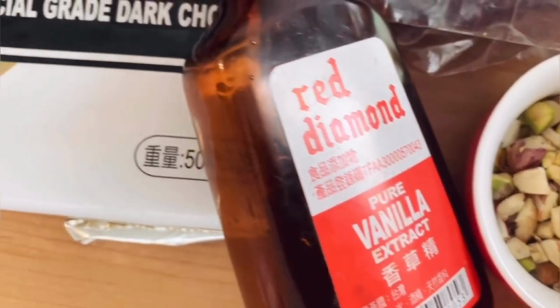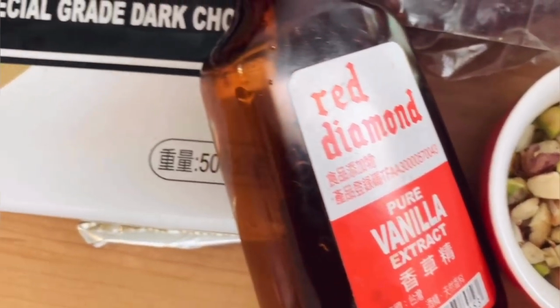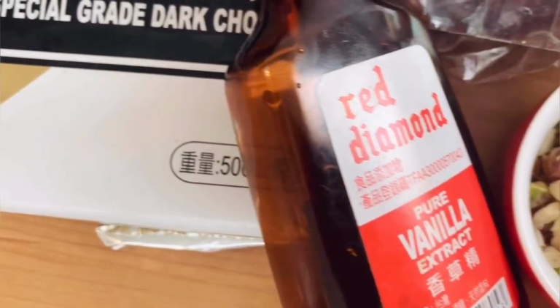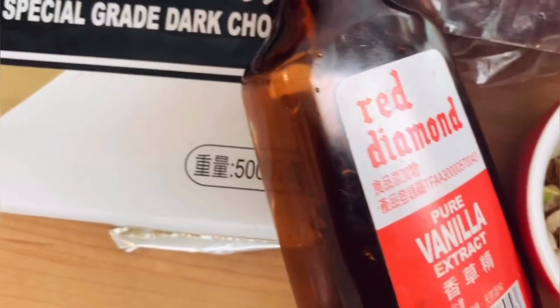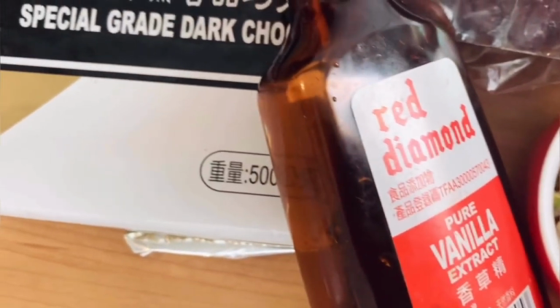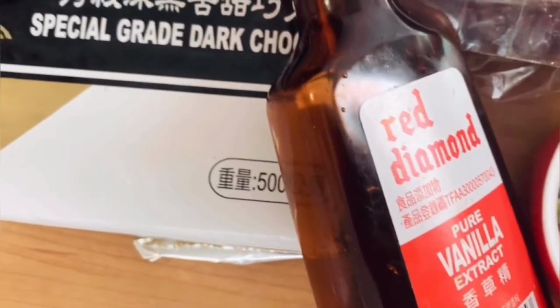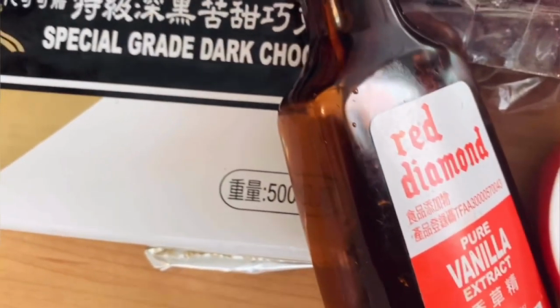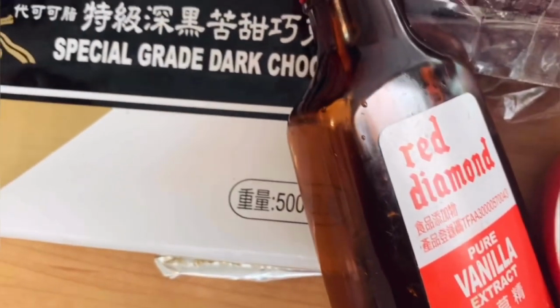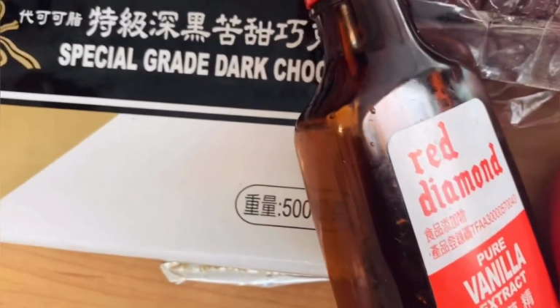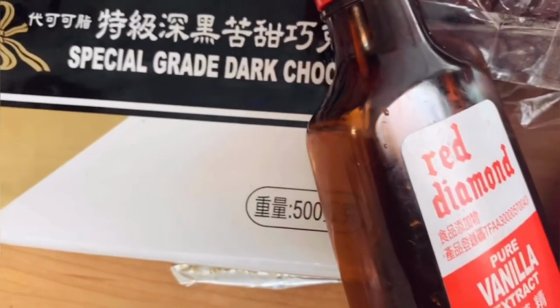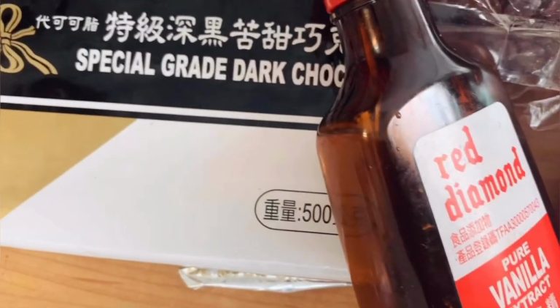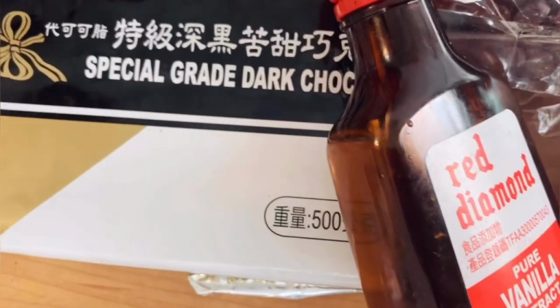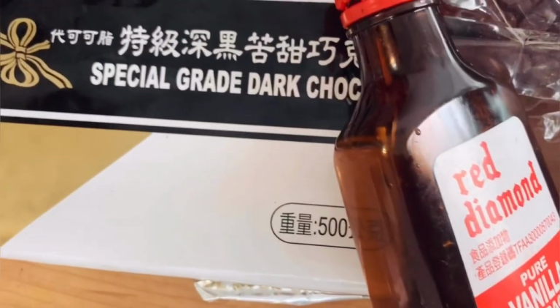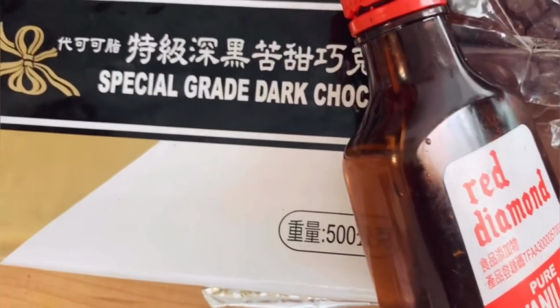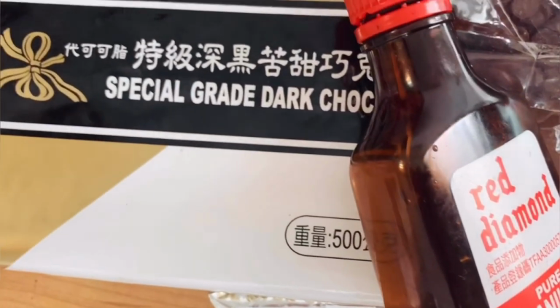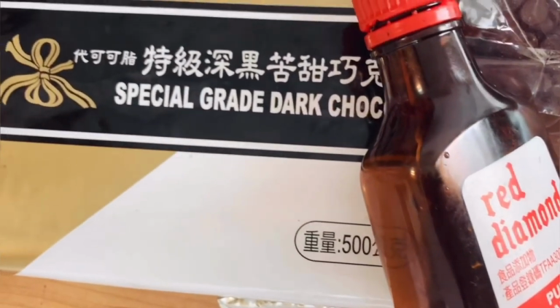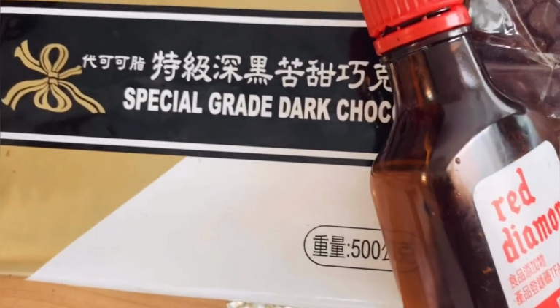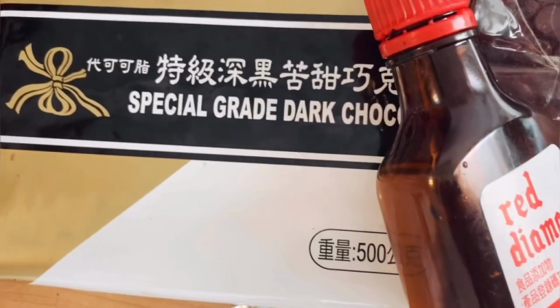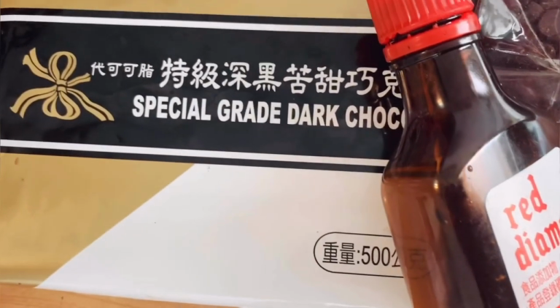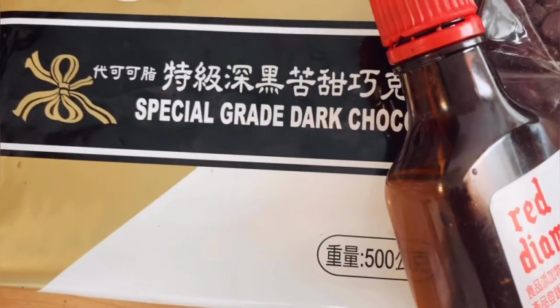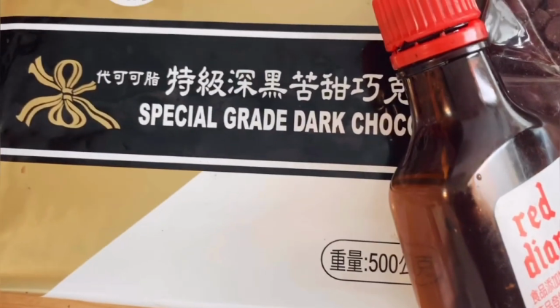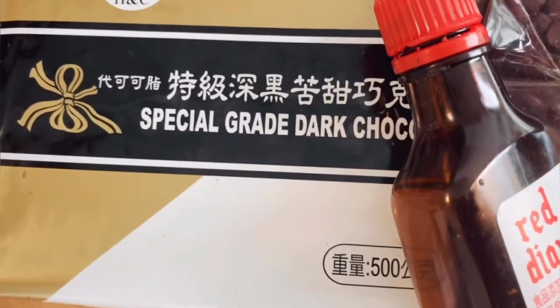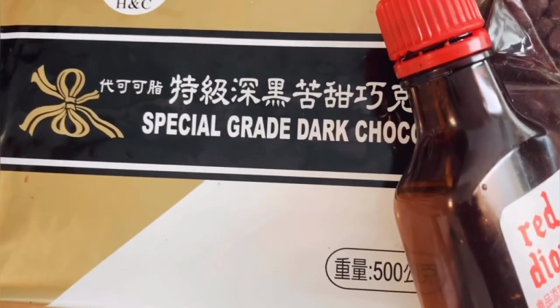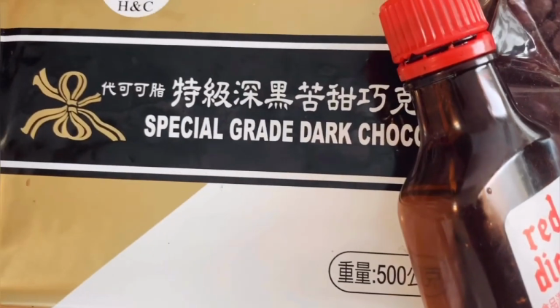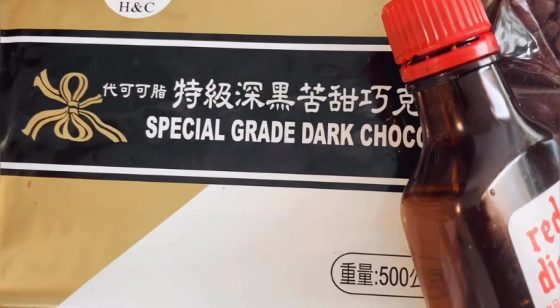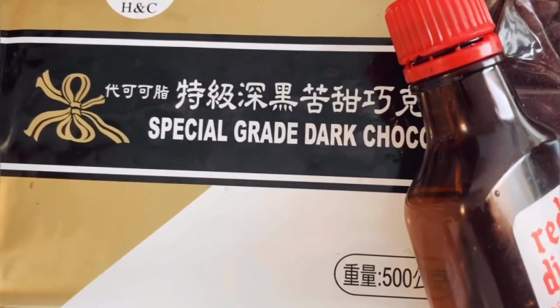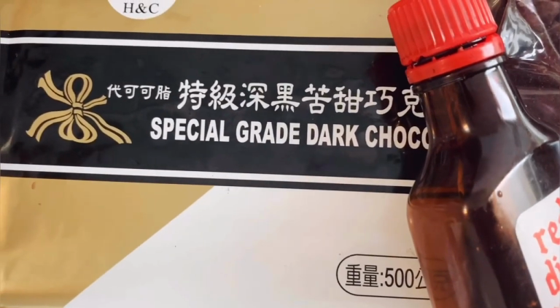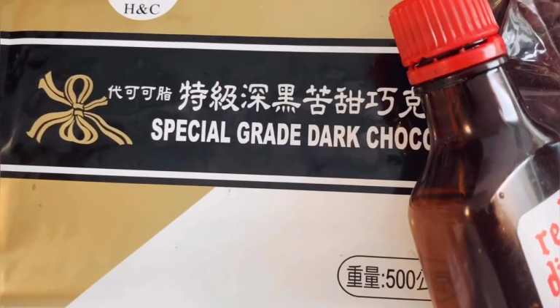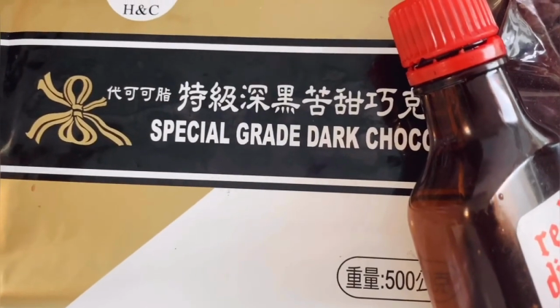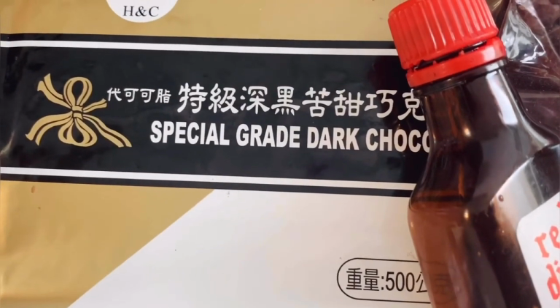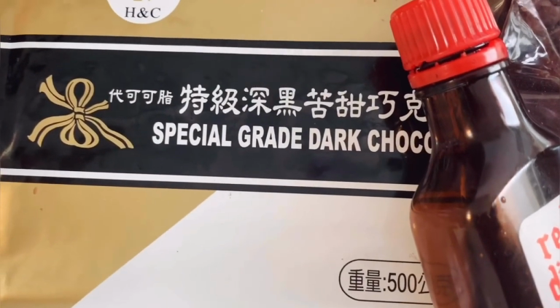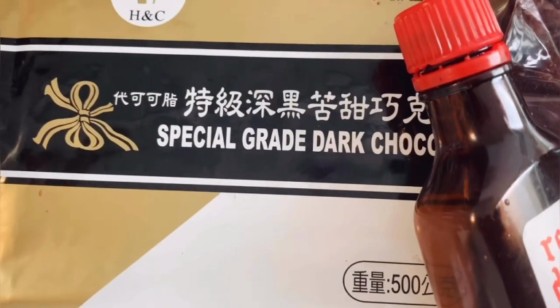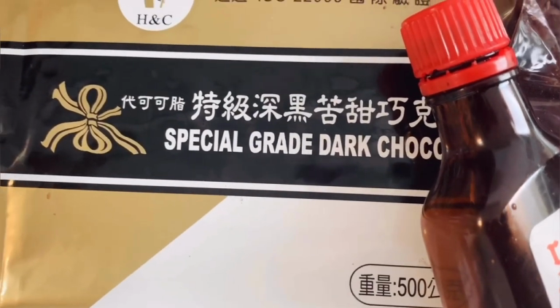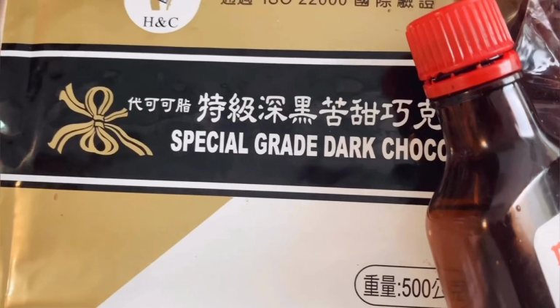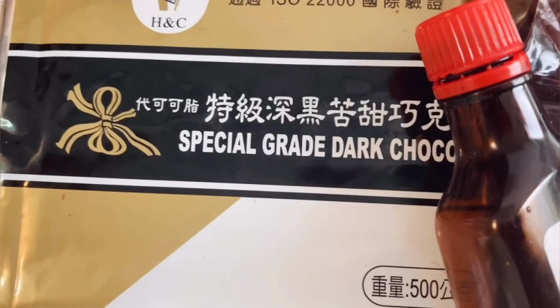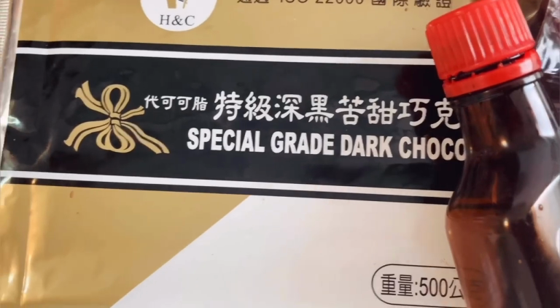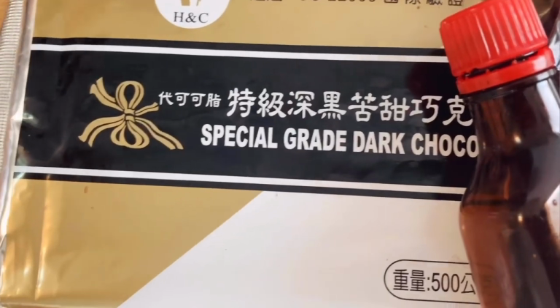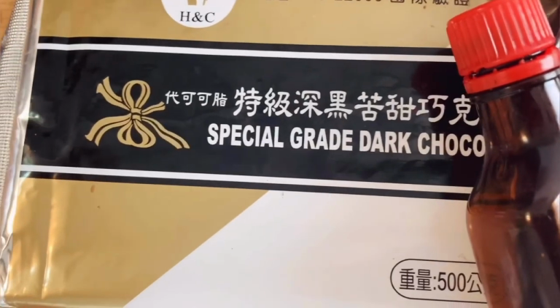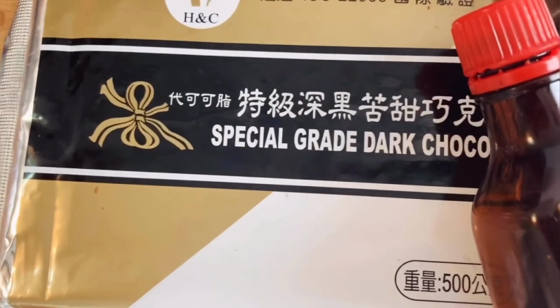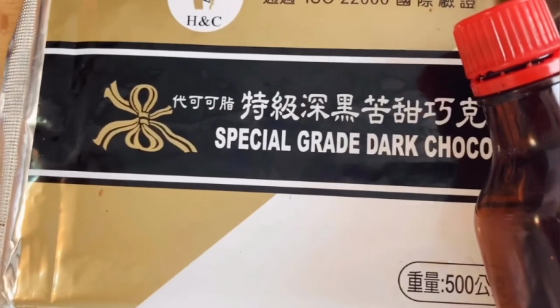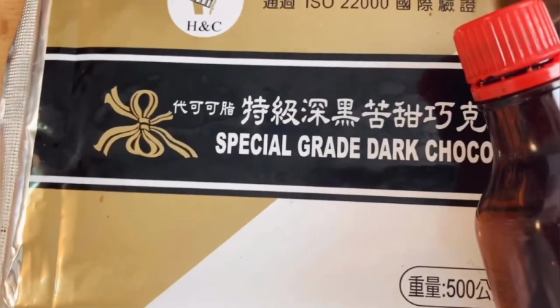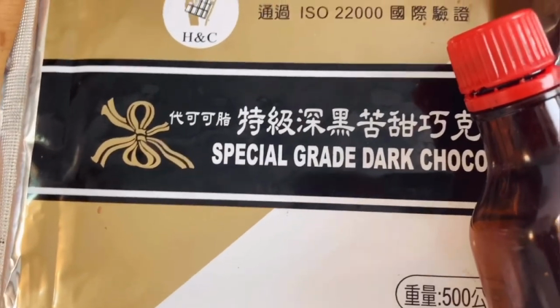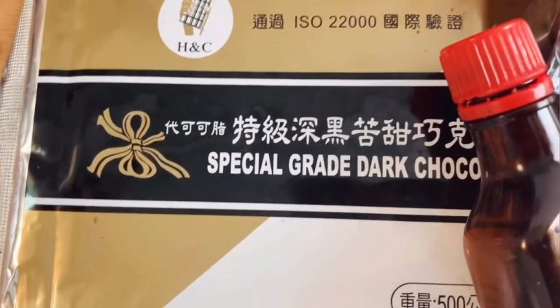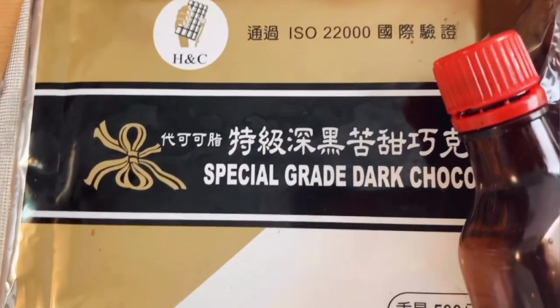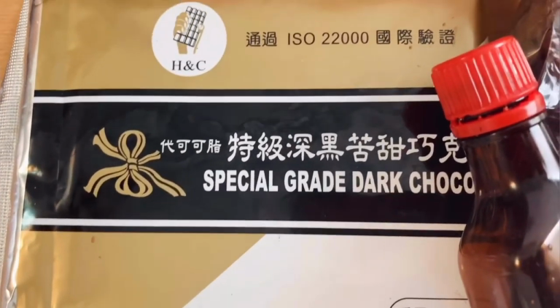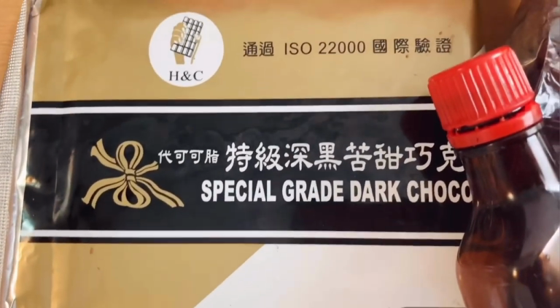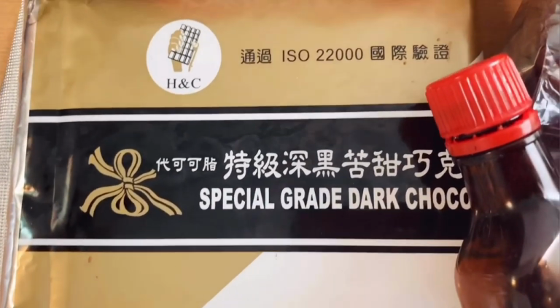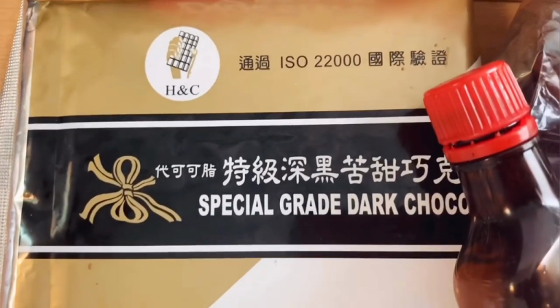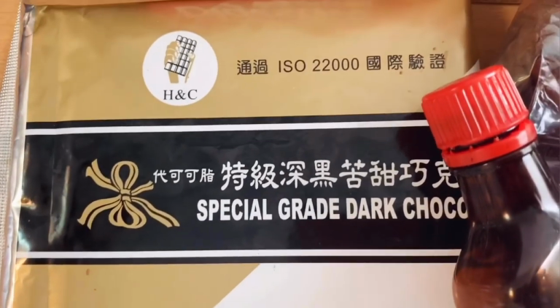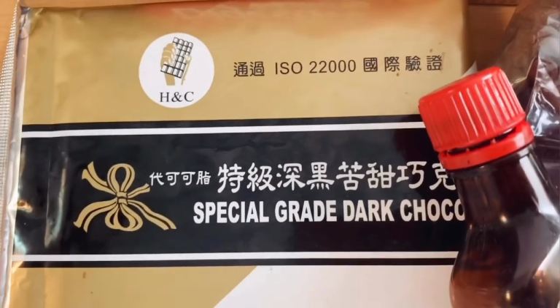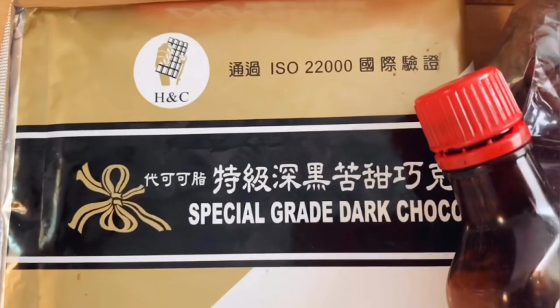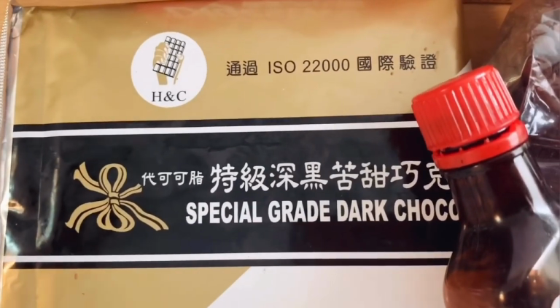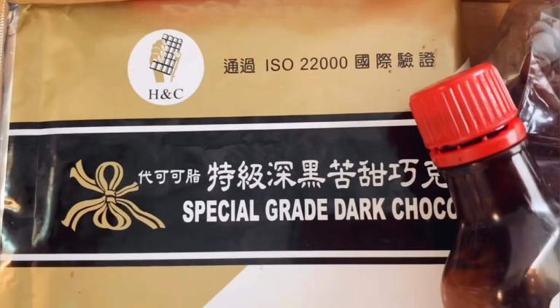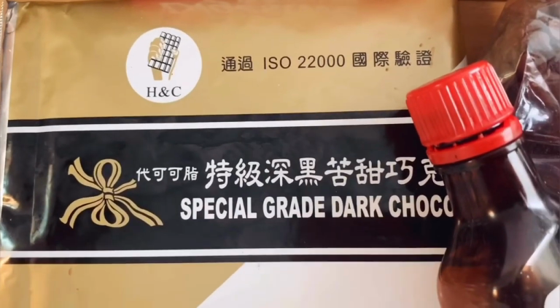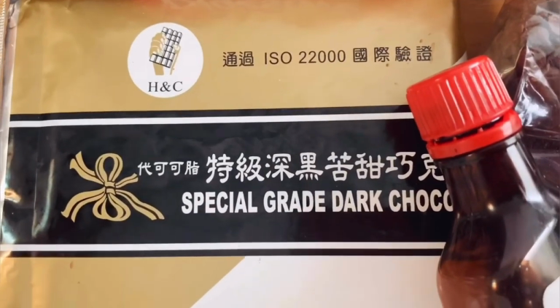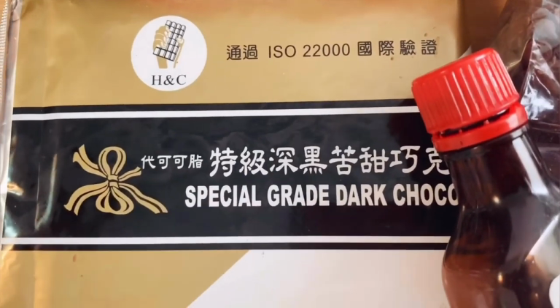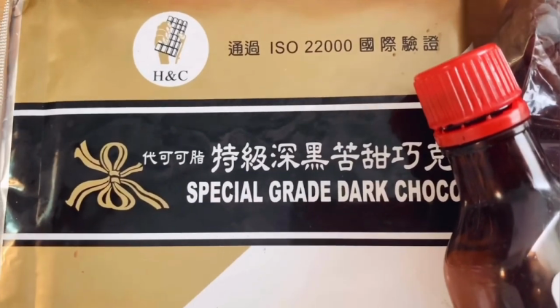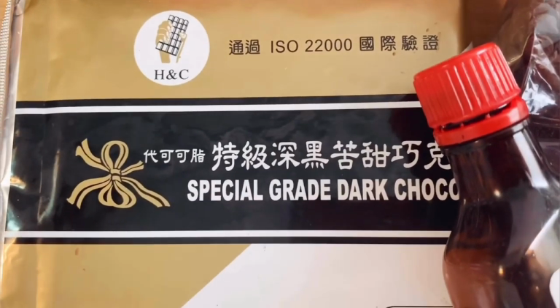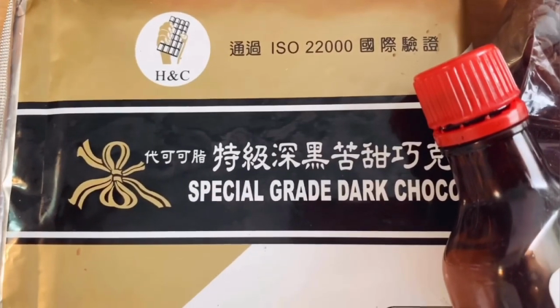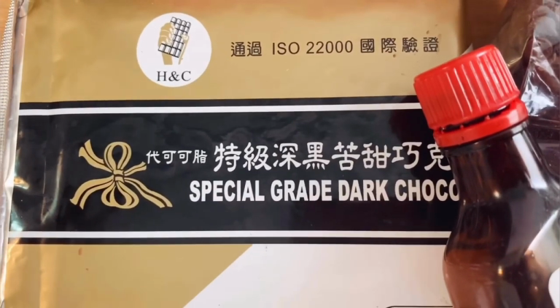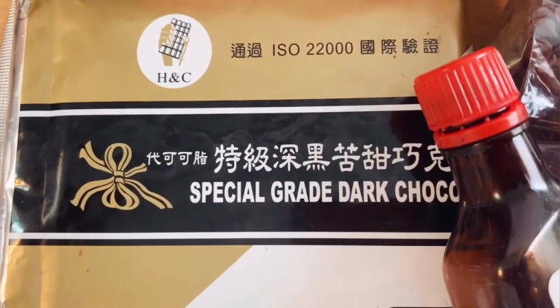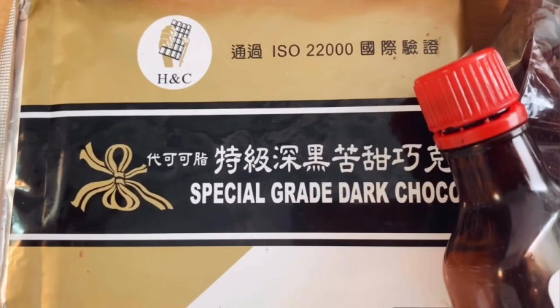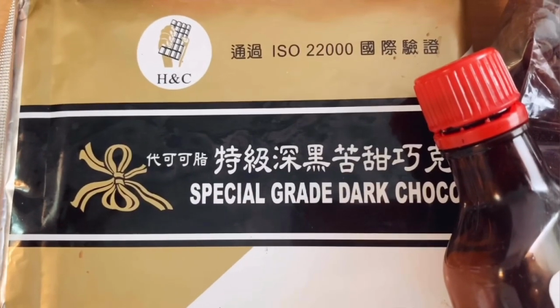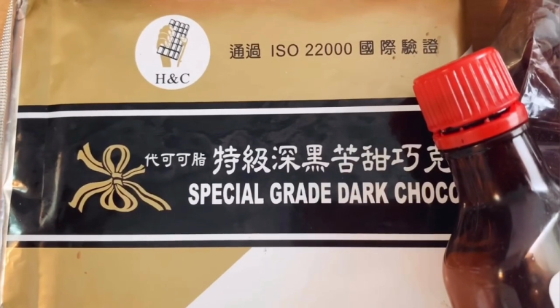The next main item is chocolate. I am using a dark chocolate block. You can use milk chocolate or also chocolate chips.